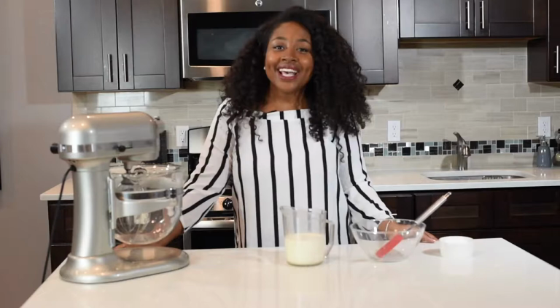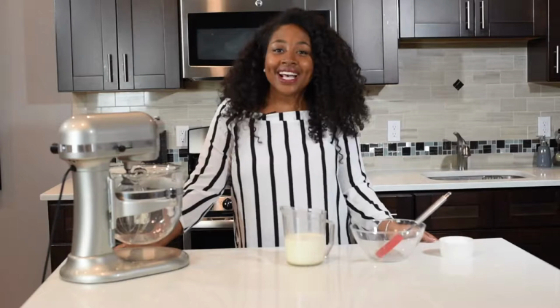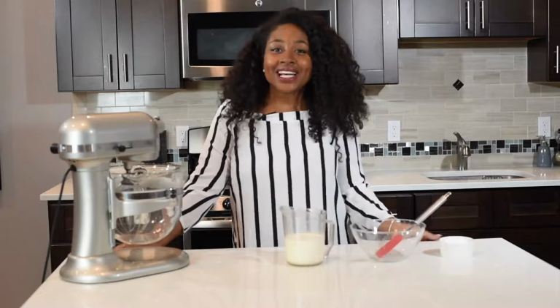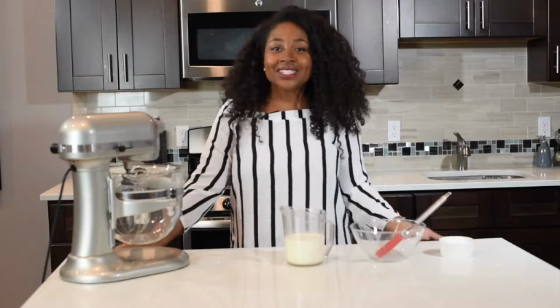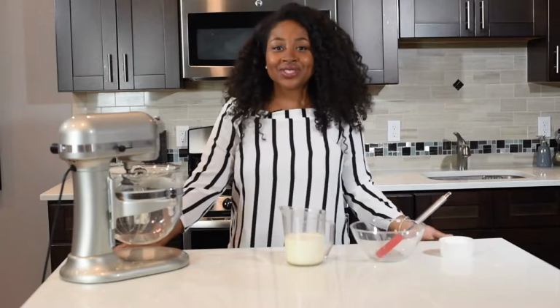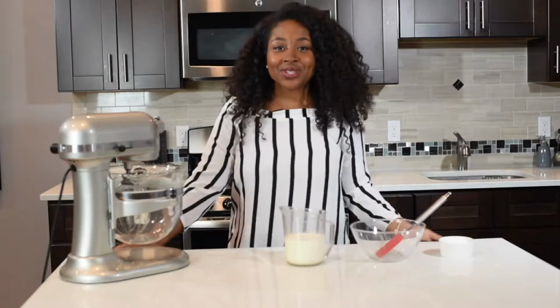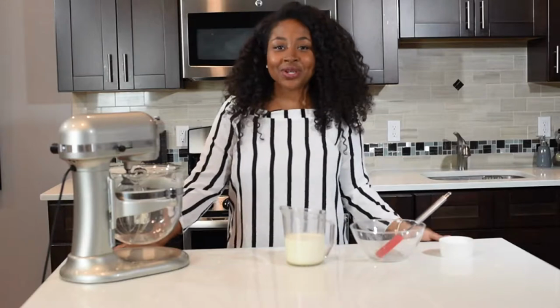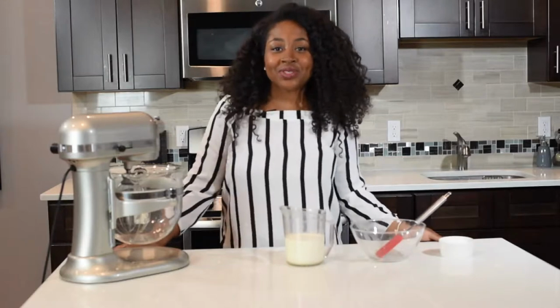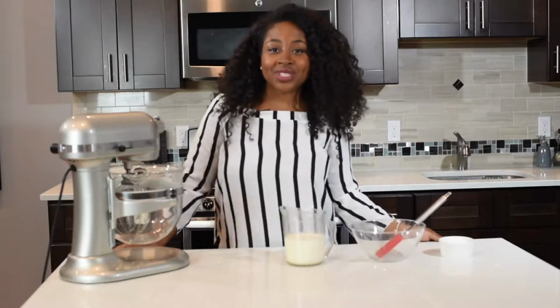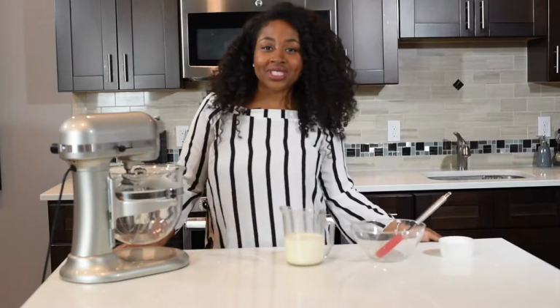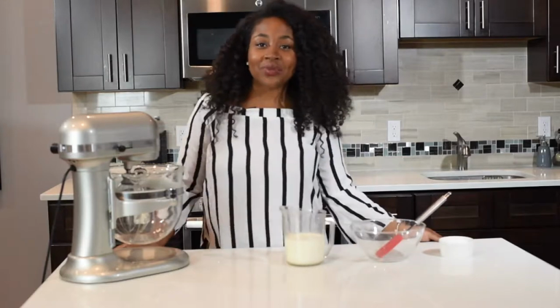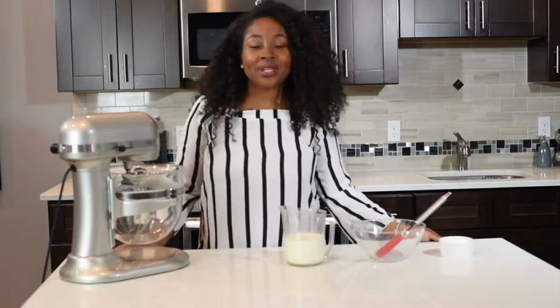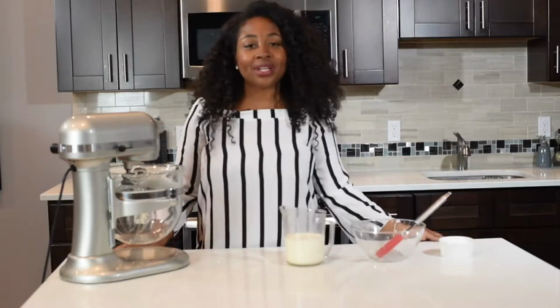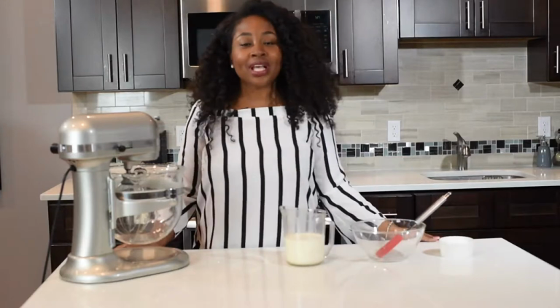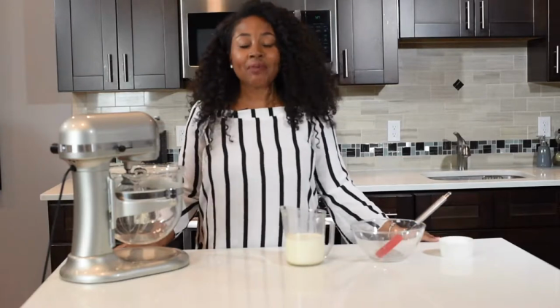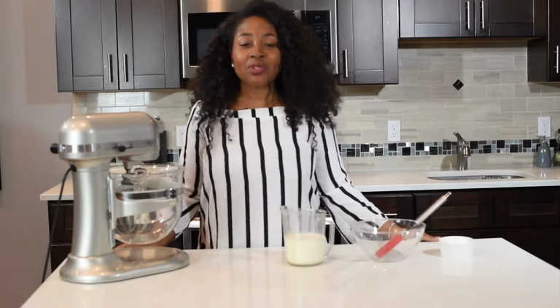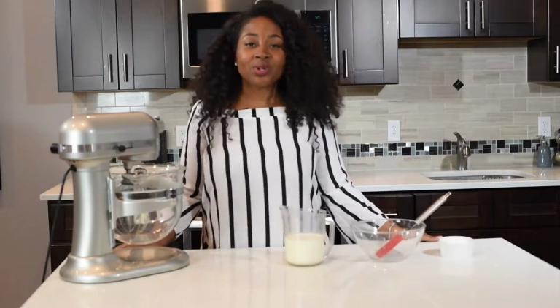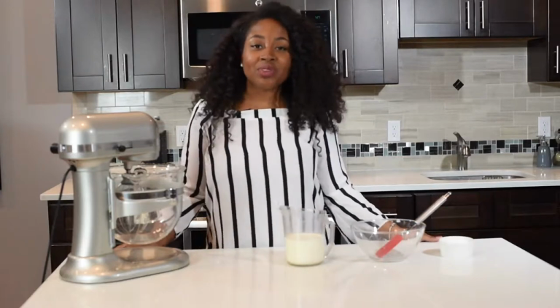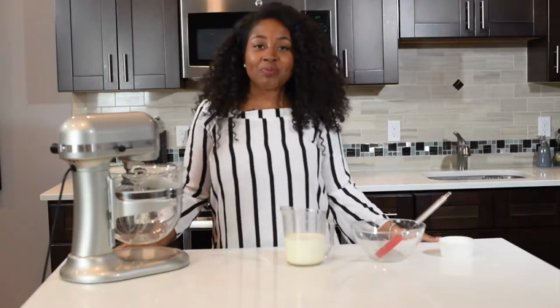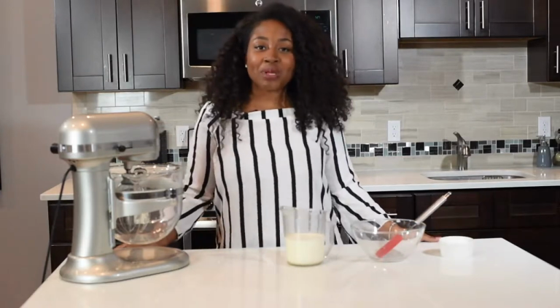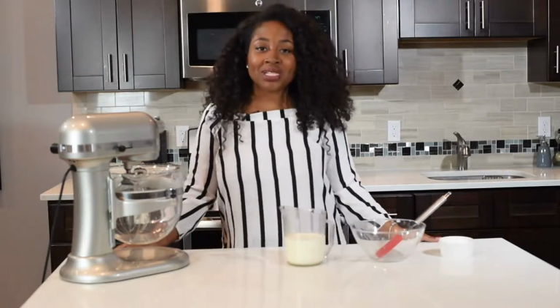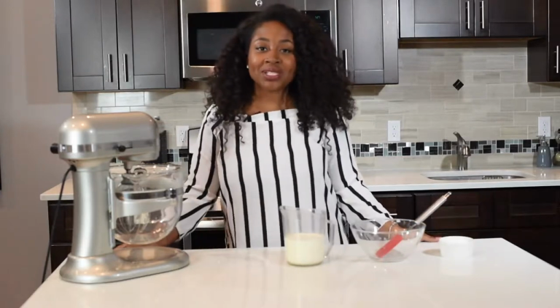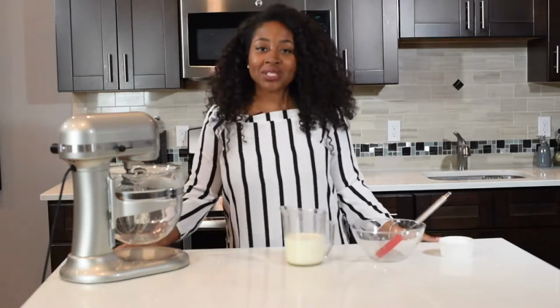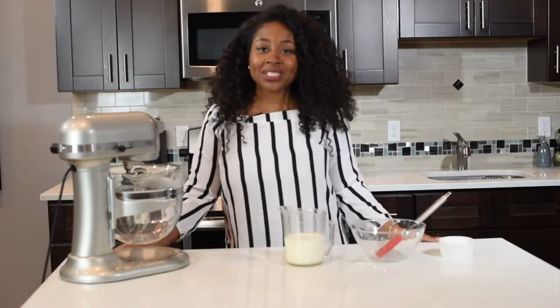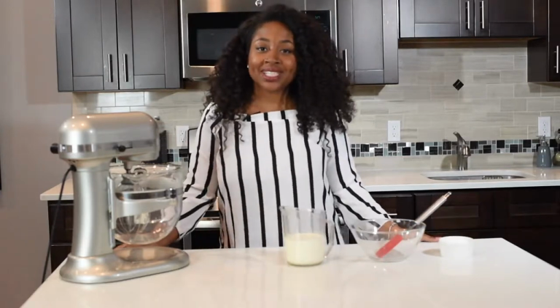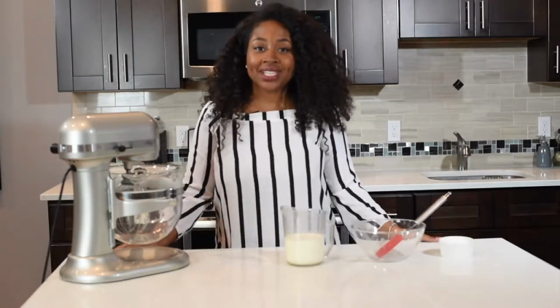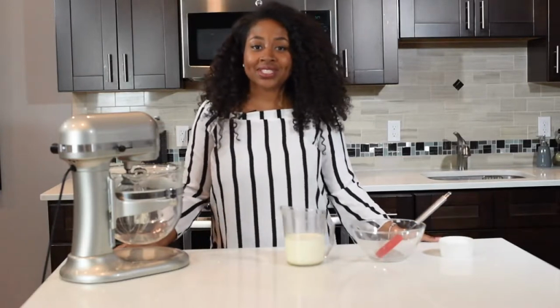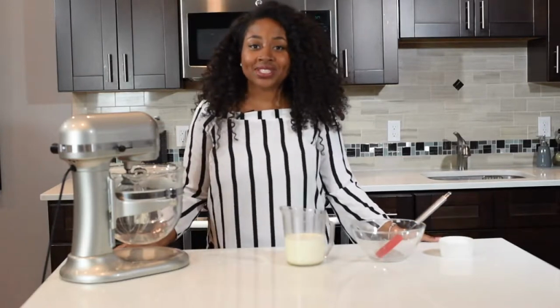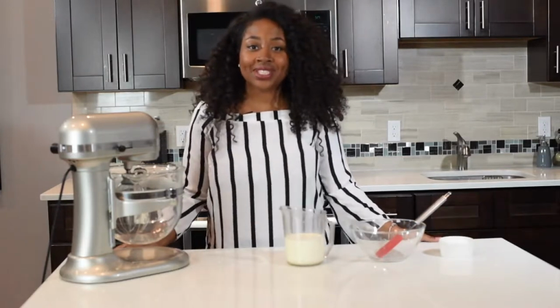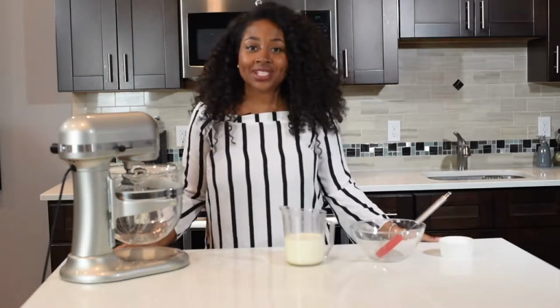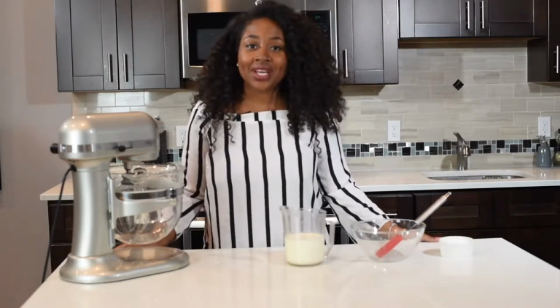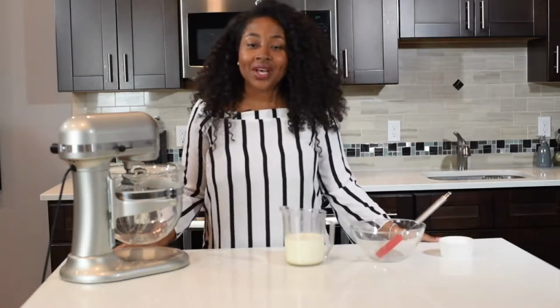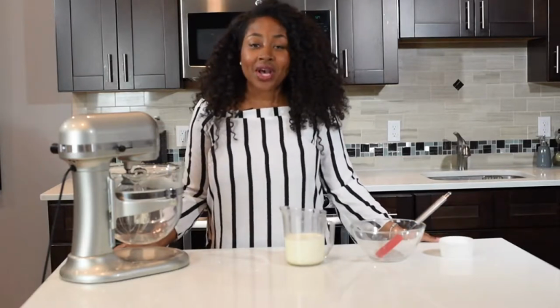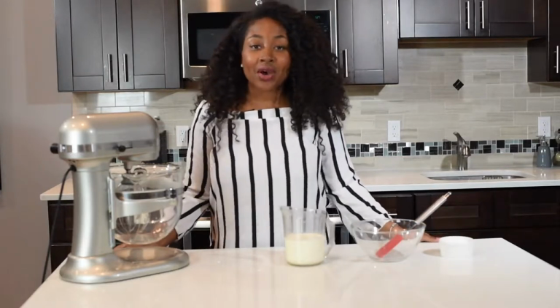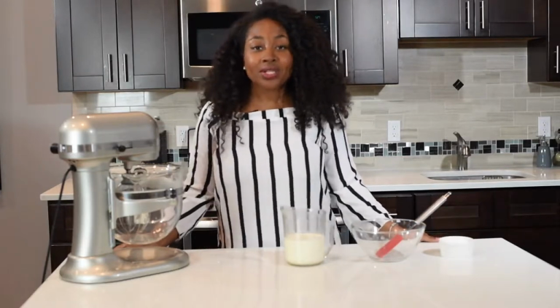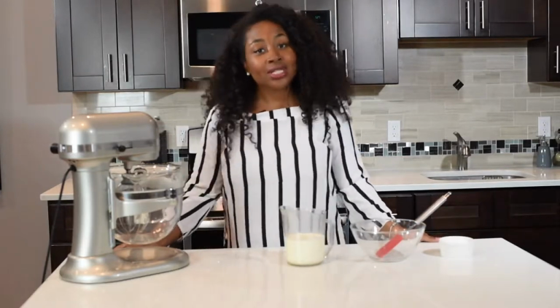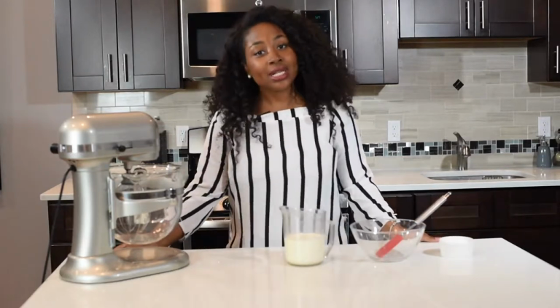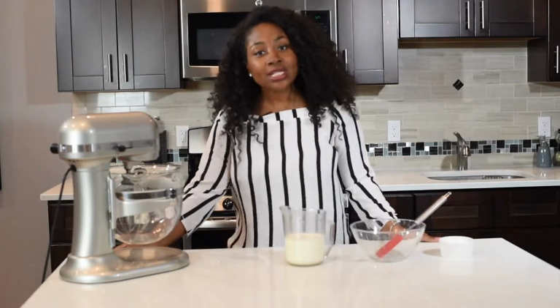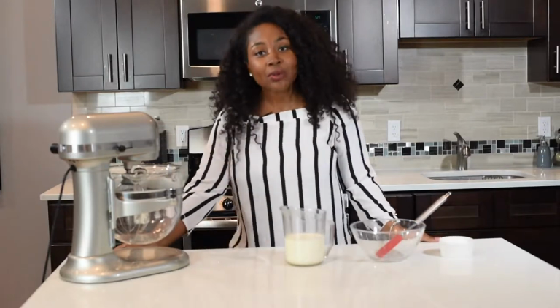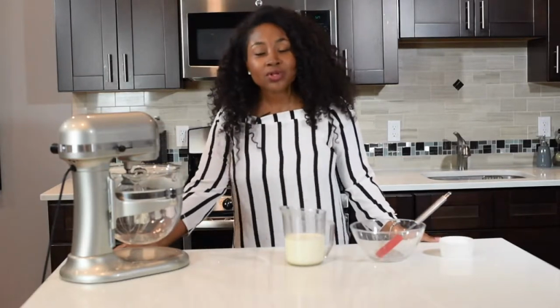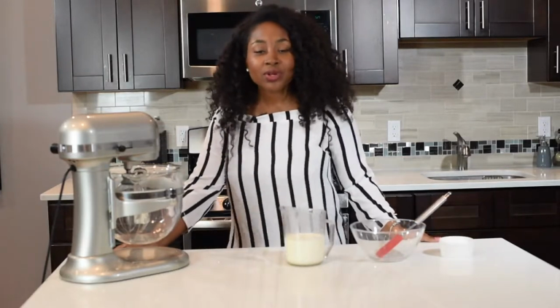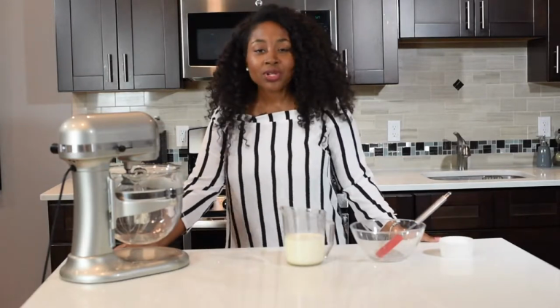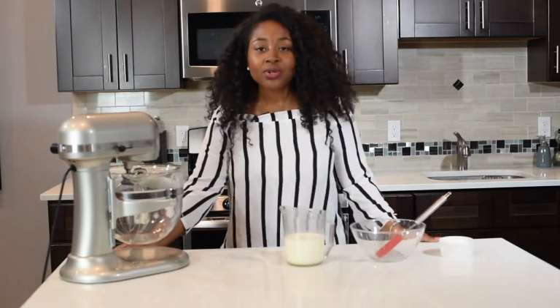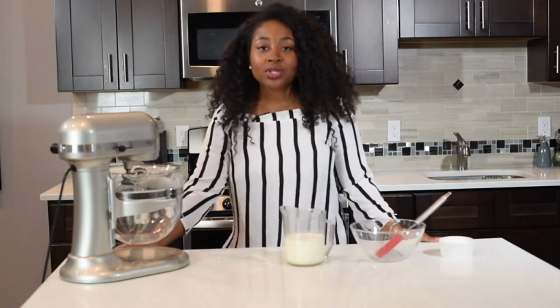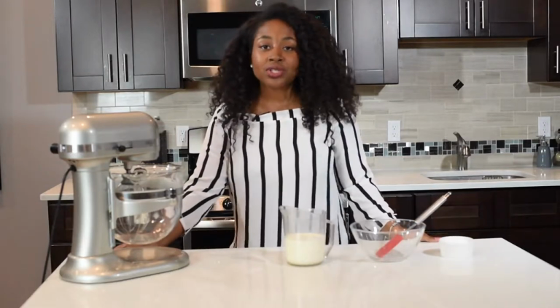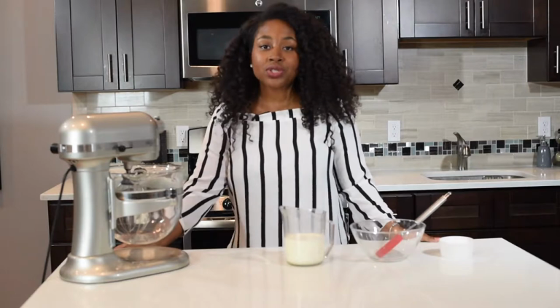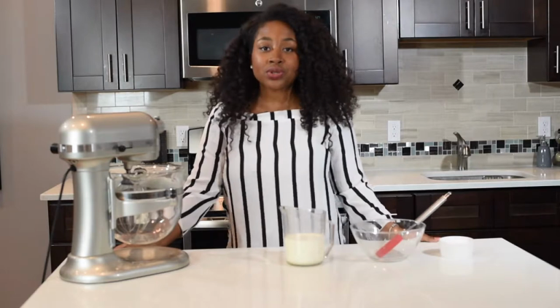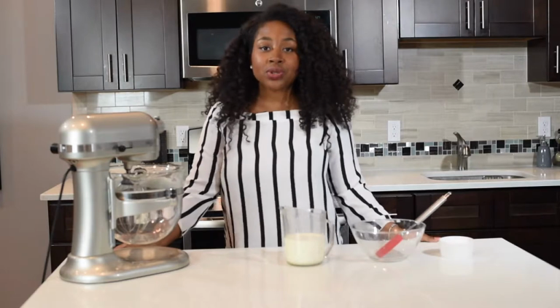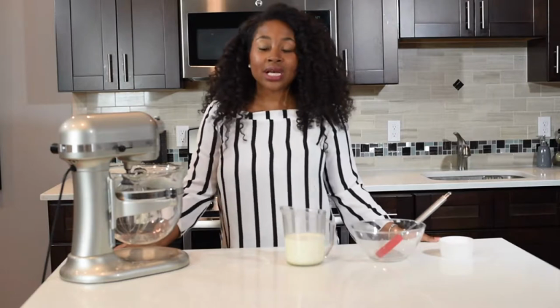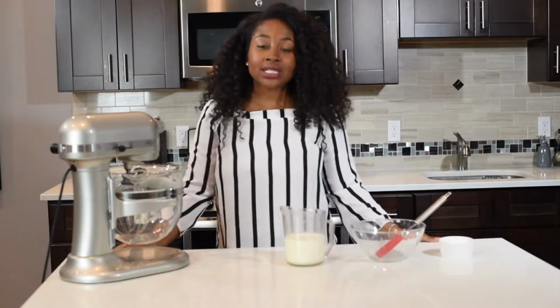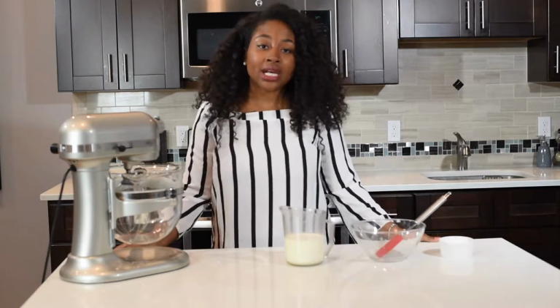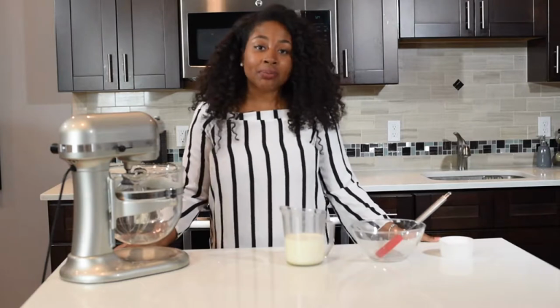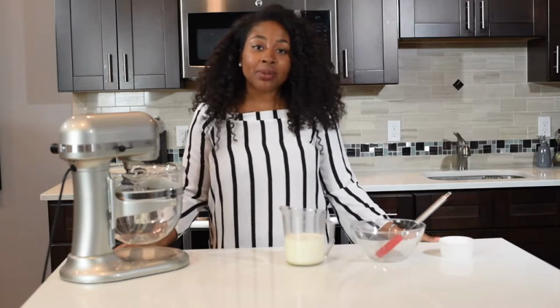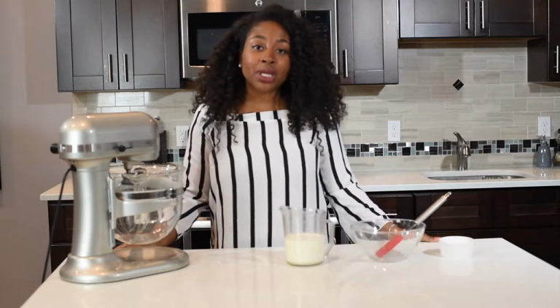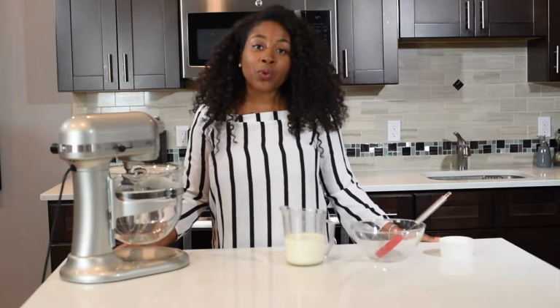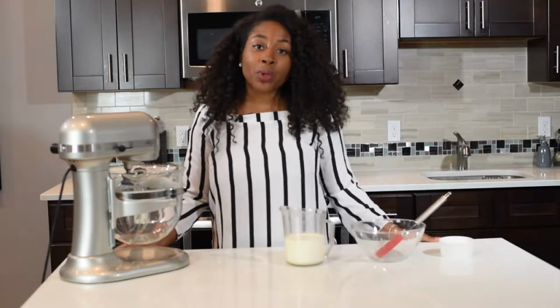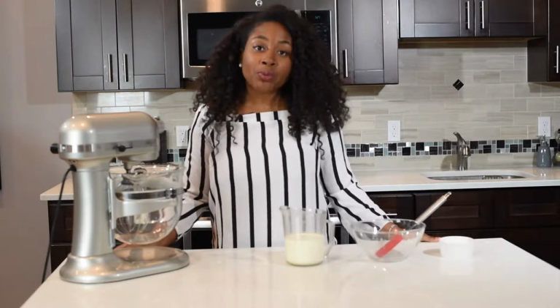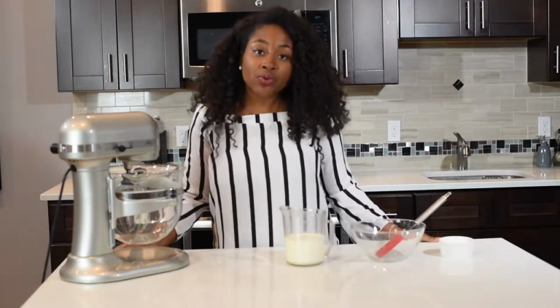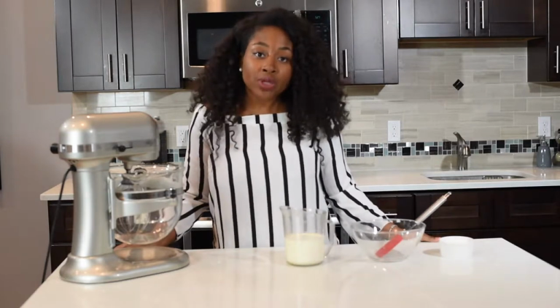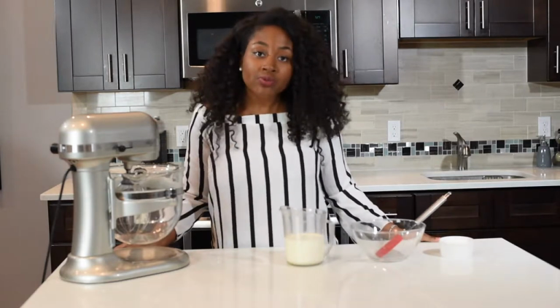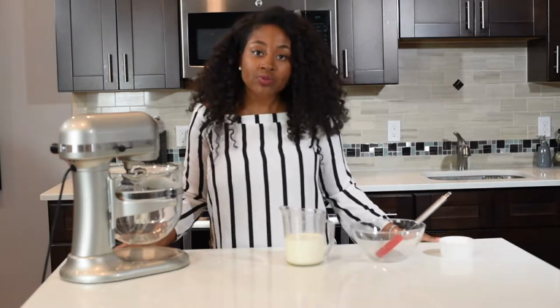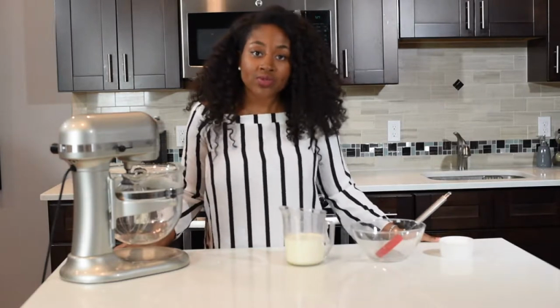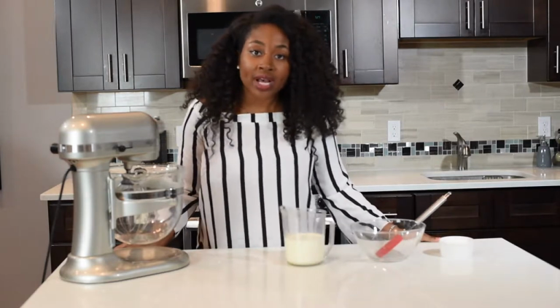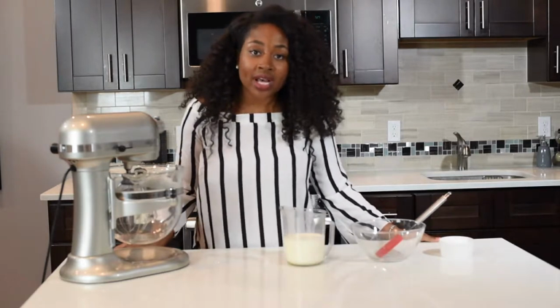Hey guys, it's your girl Rashida with another episode of Miss Goody's Kitchen. On today's episode, I'm going to show you guys how to make whipped cream from scratch.